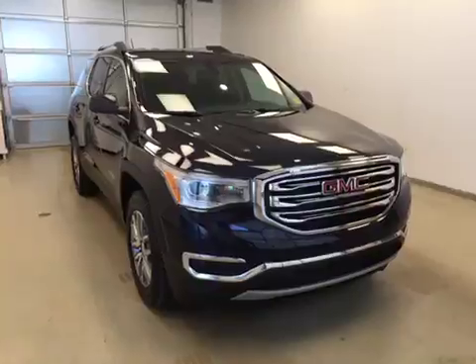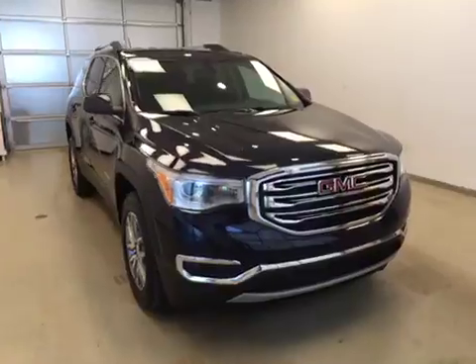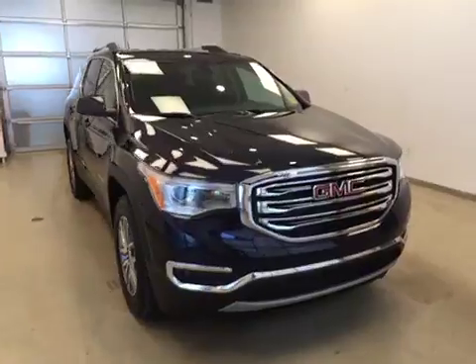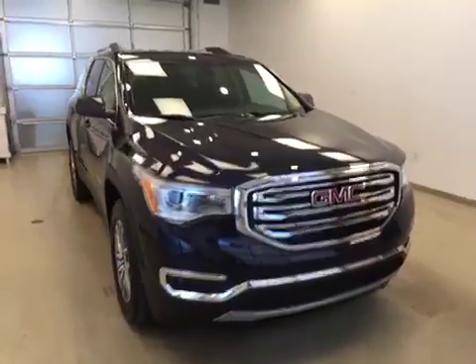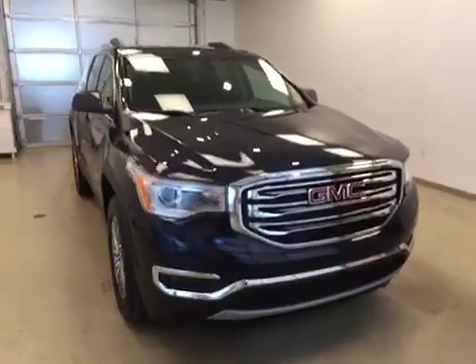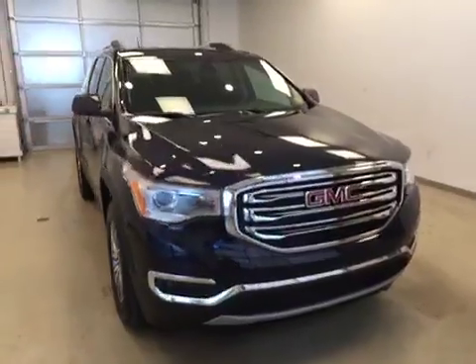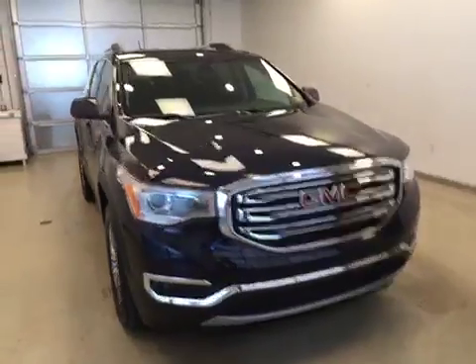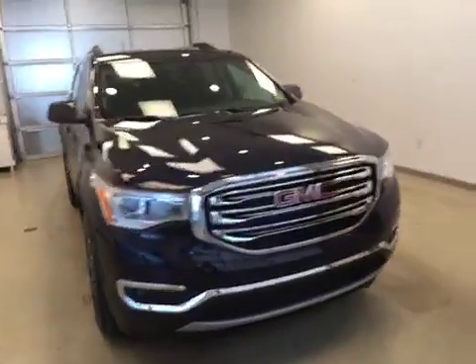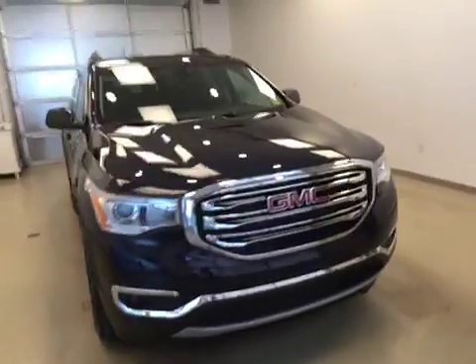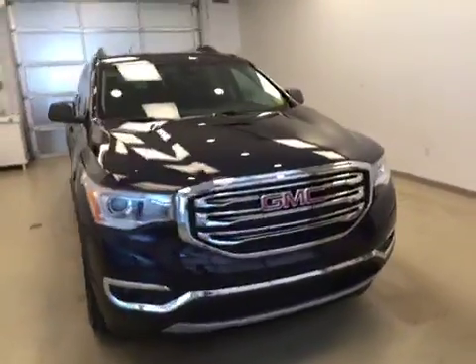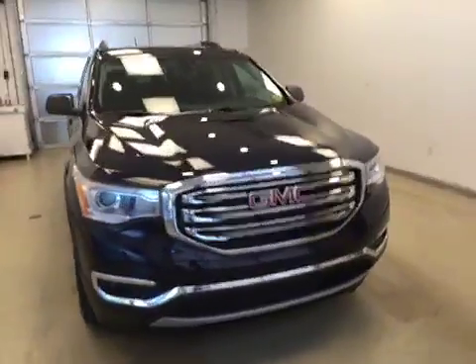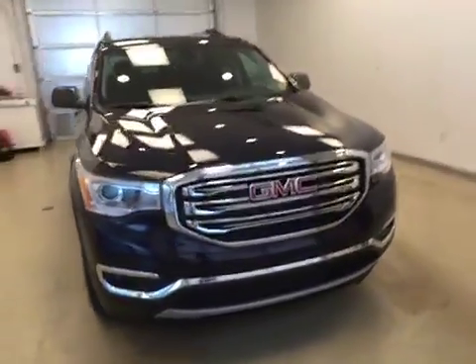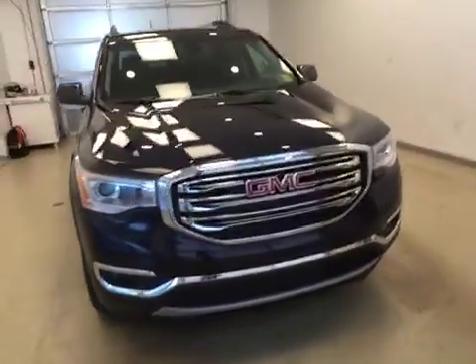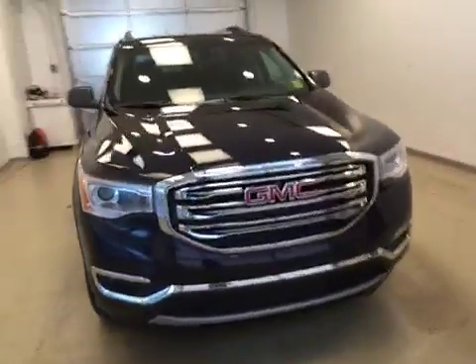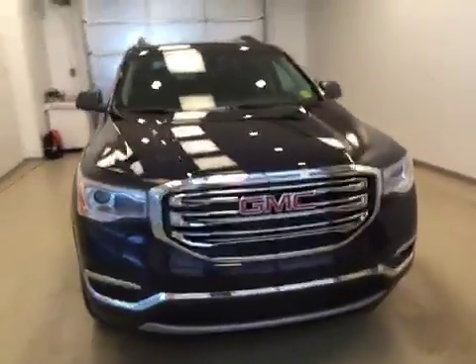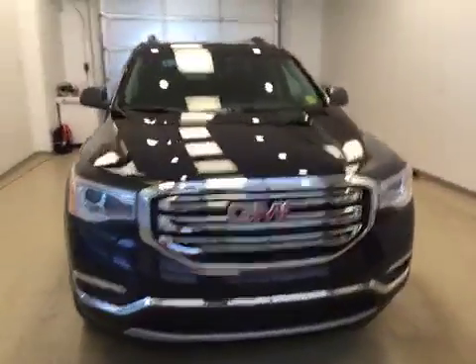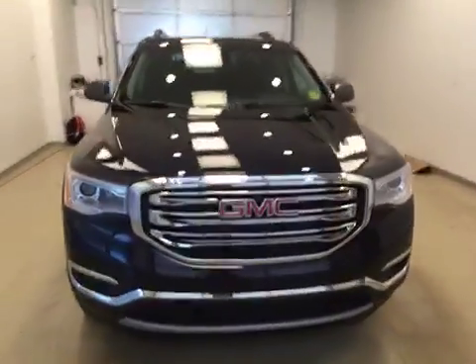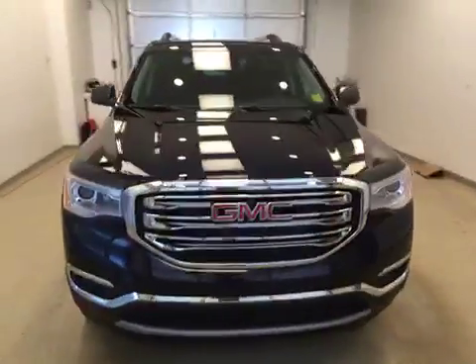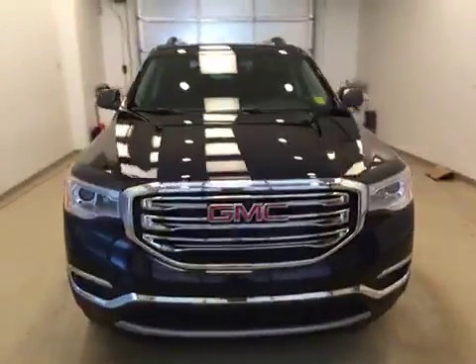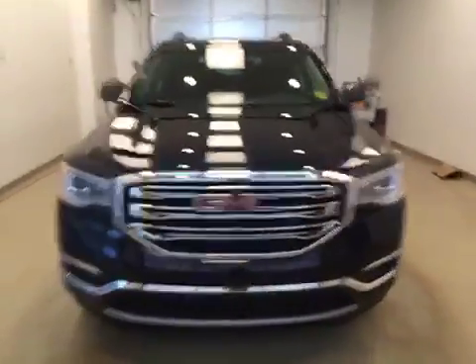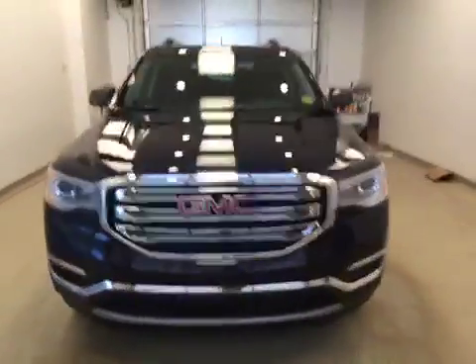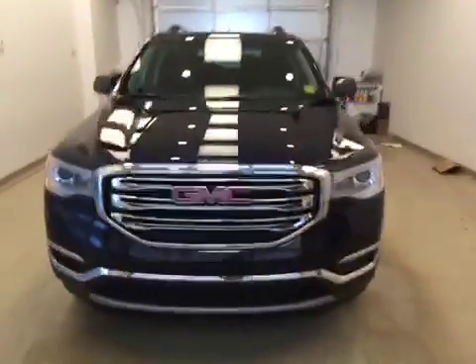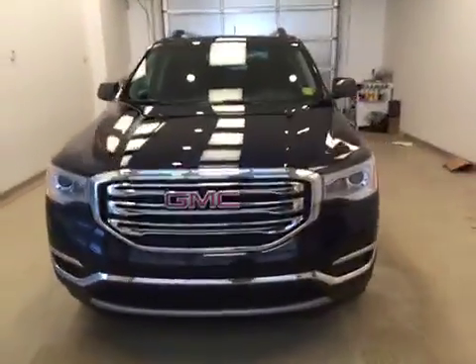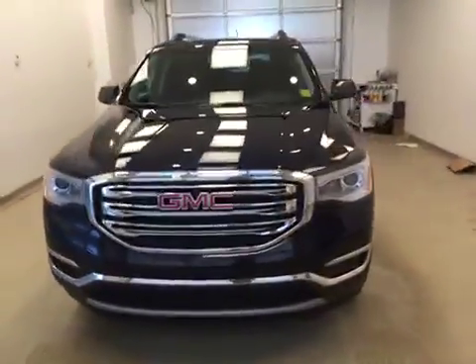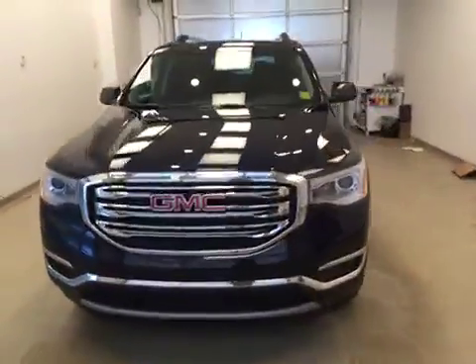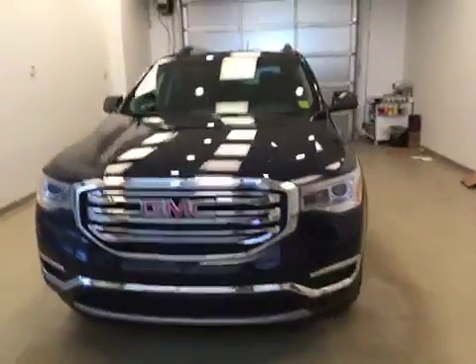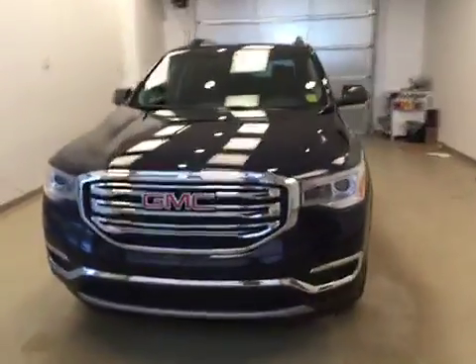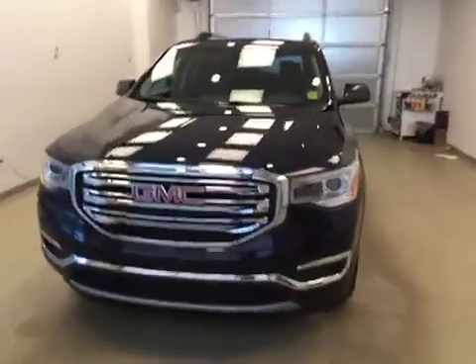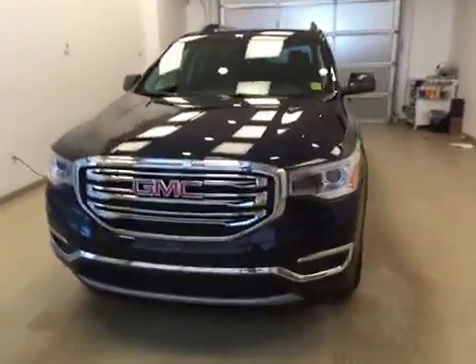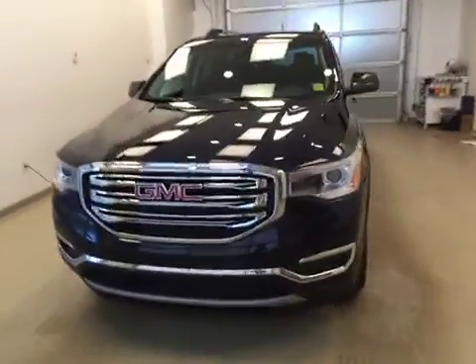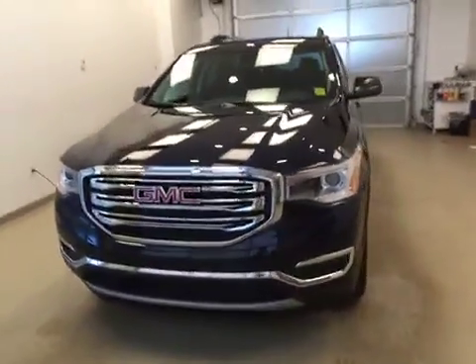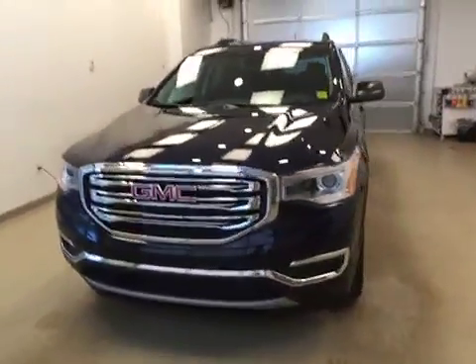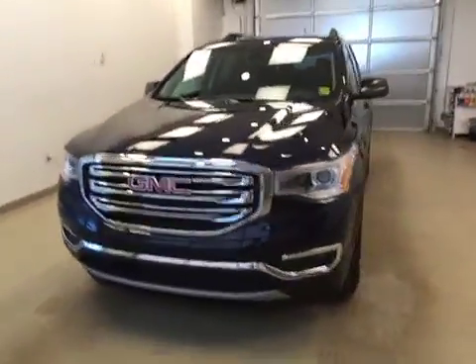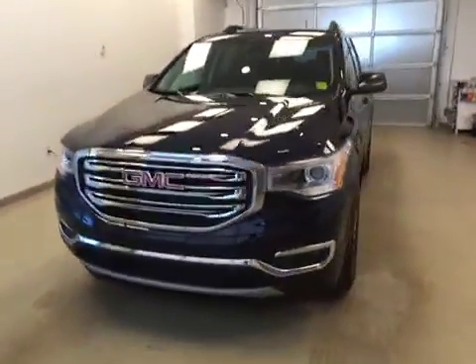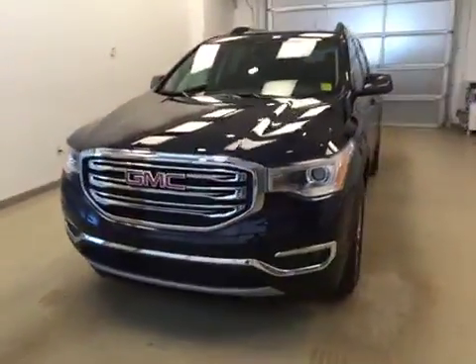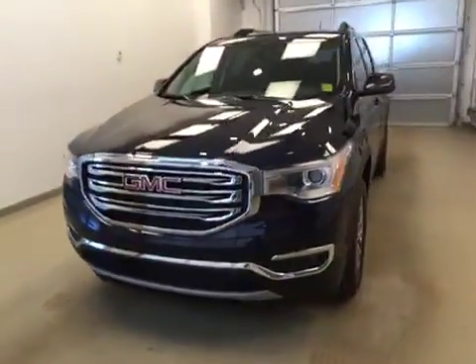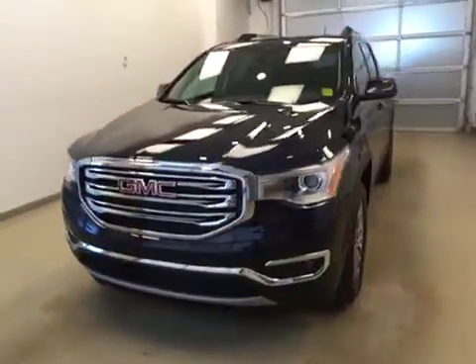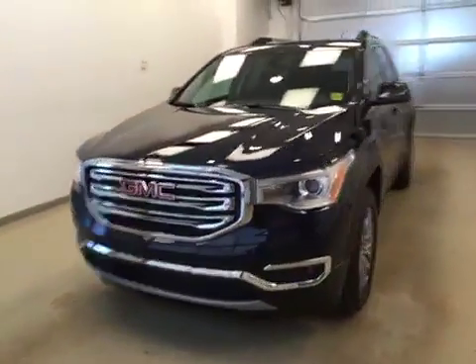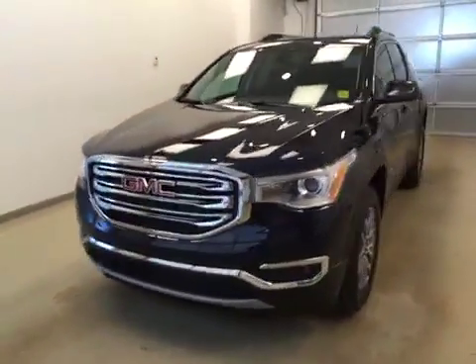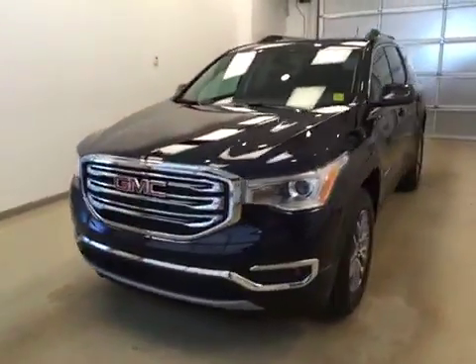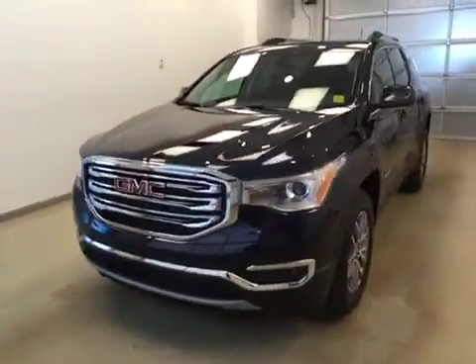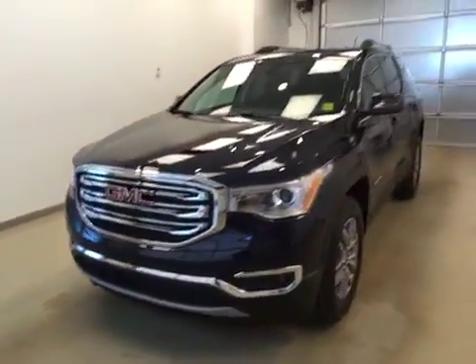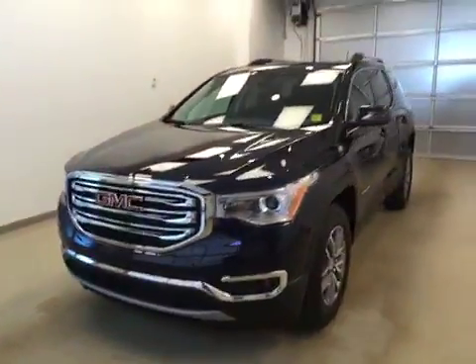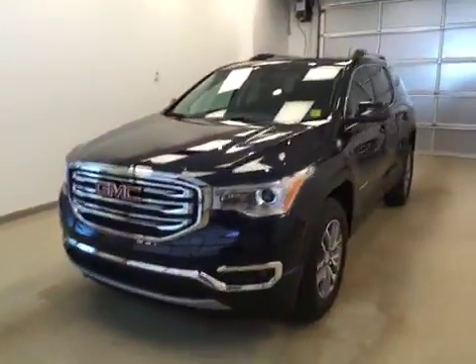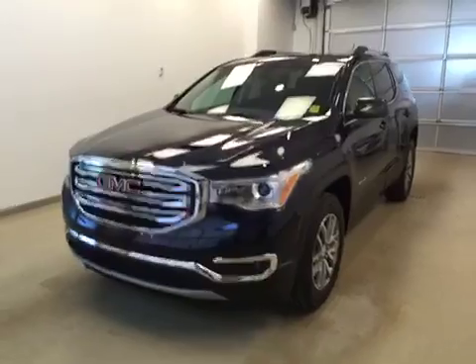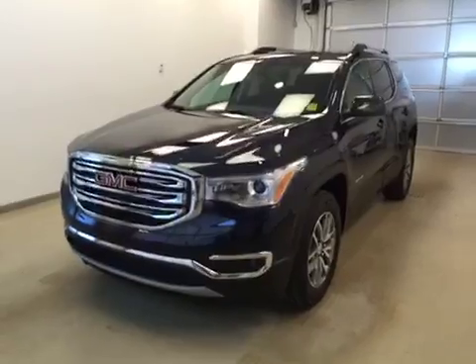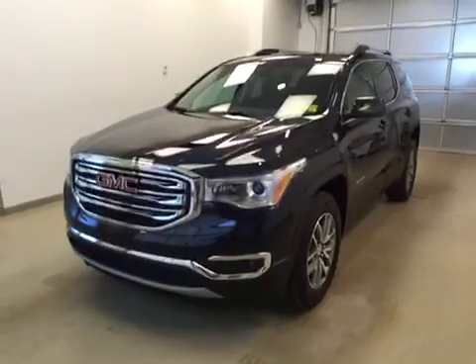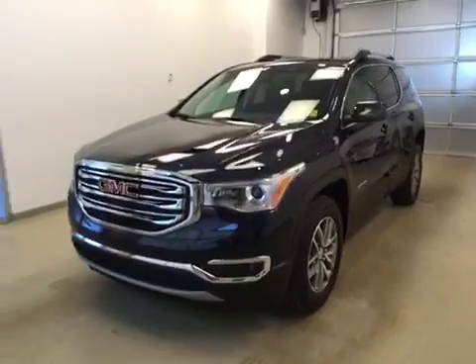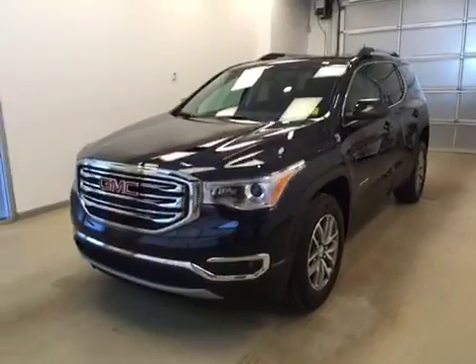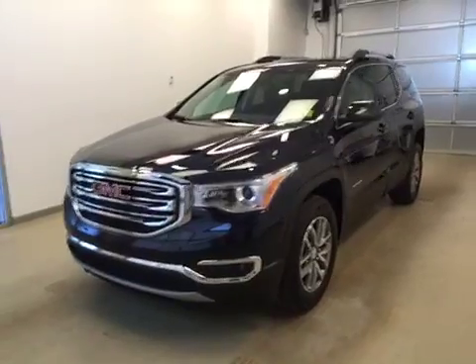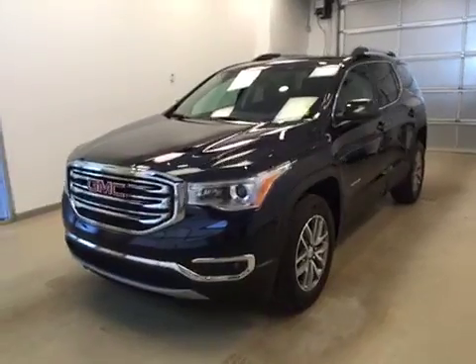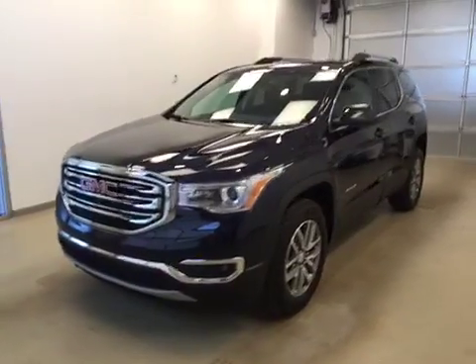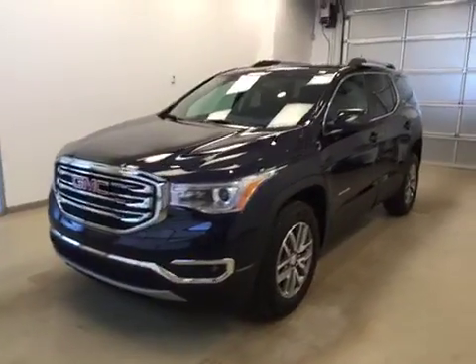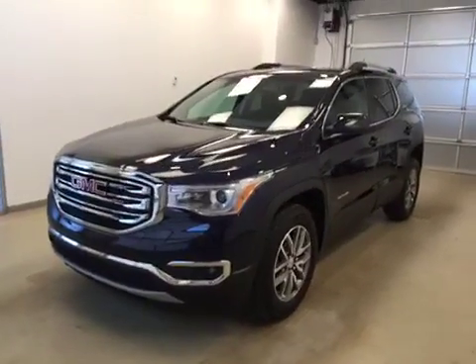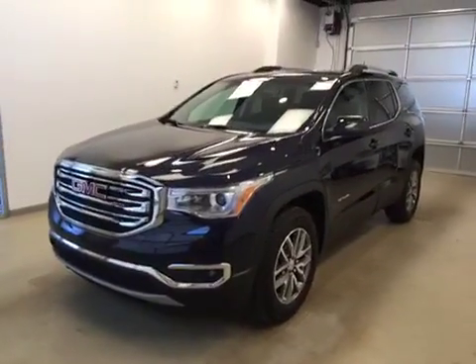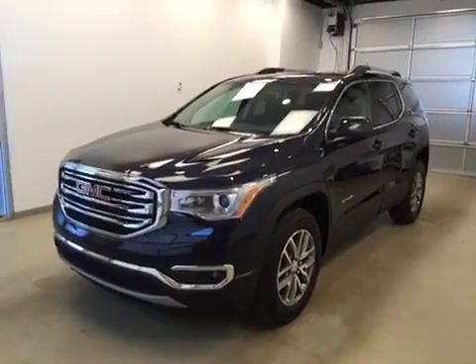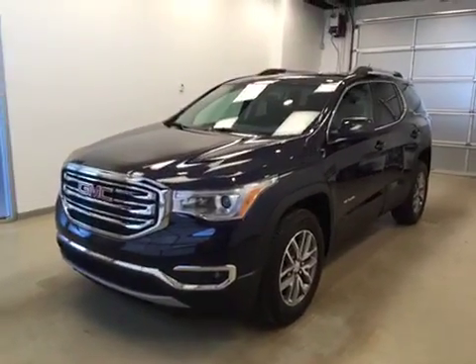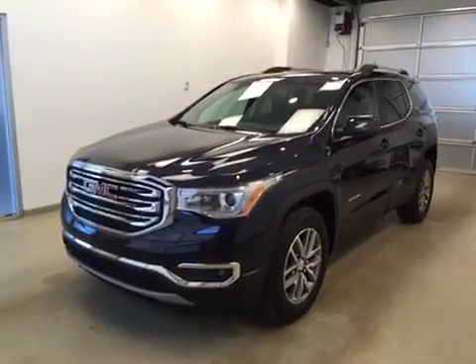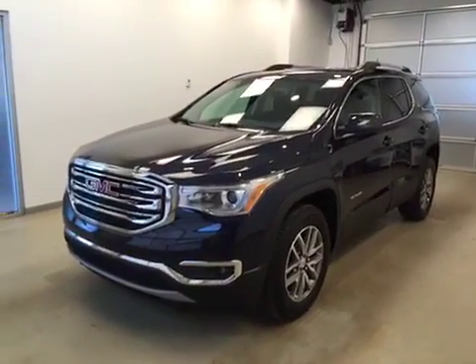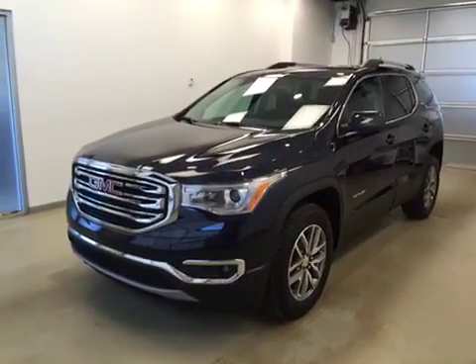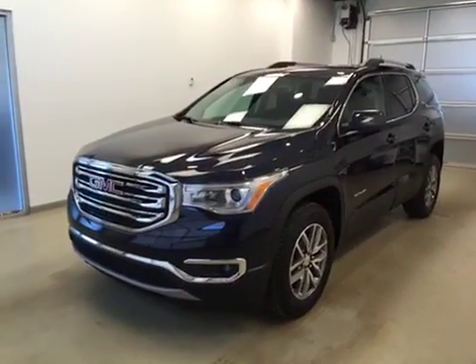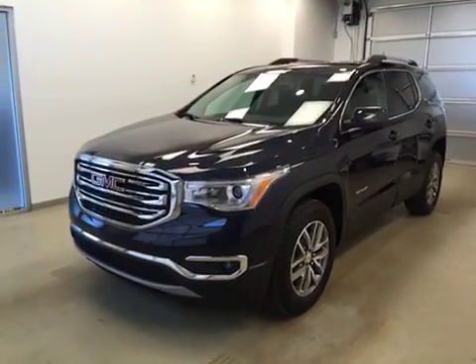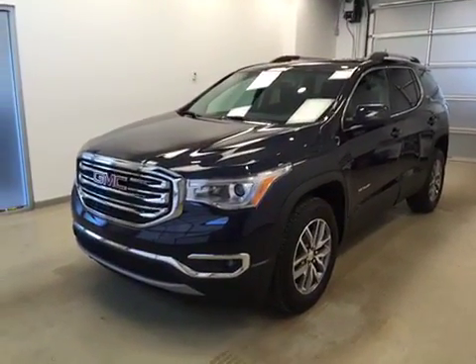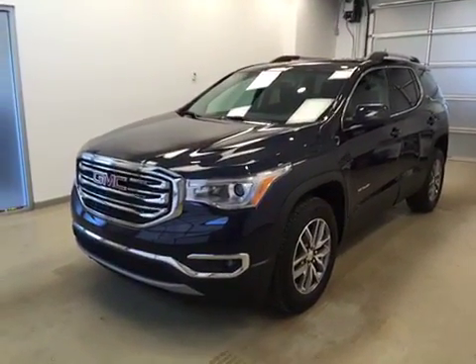Once again this is stock number 170947 on a 2017 GMC Acadia SLE and our exterior color today is dark sapphire blue.